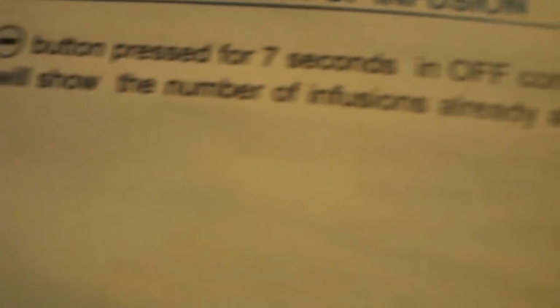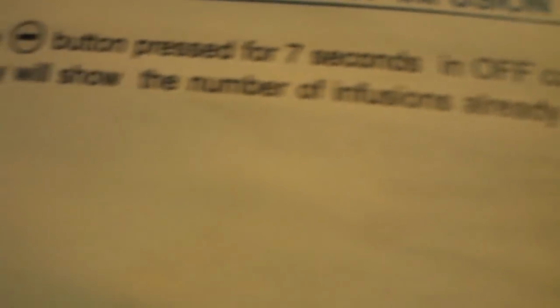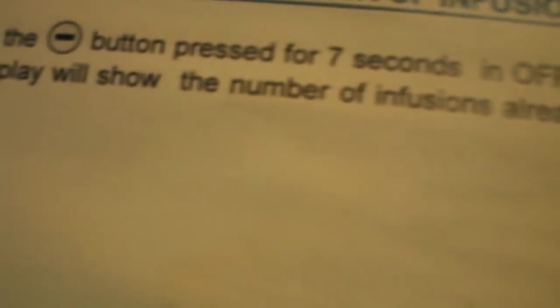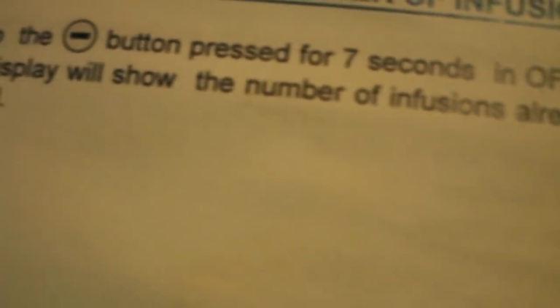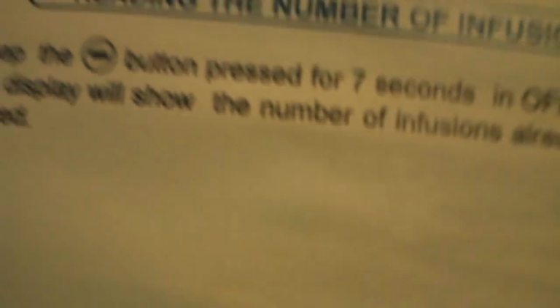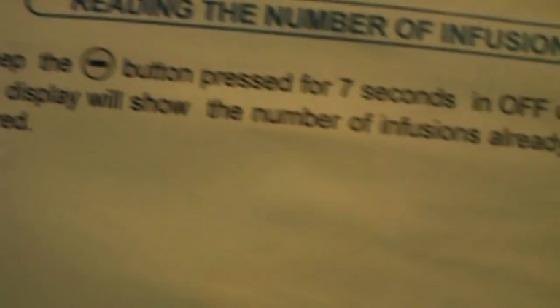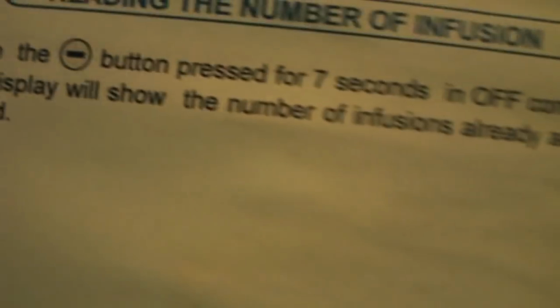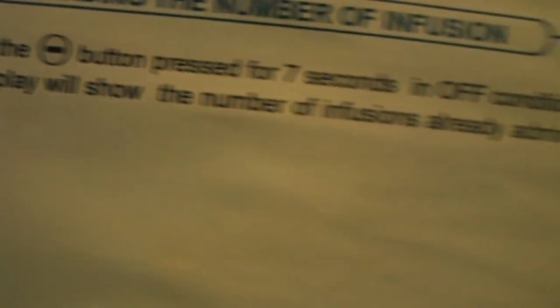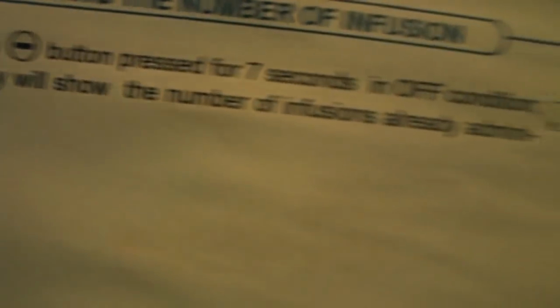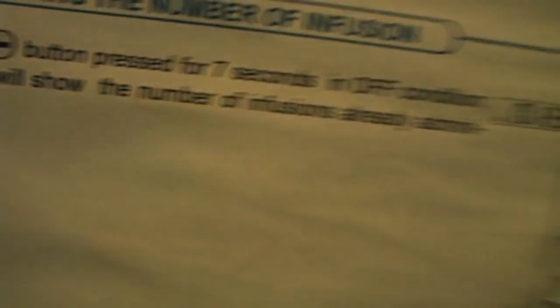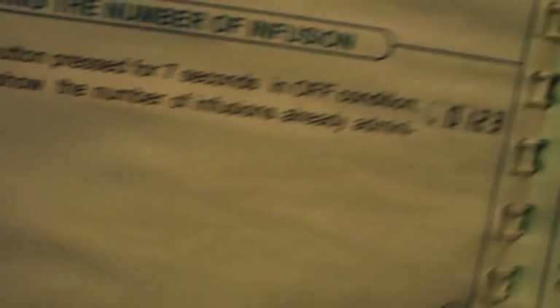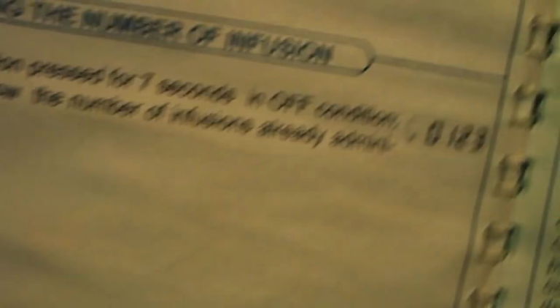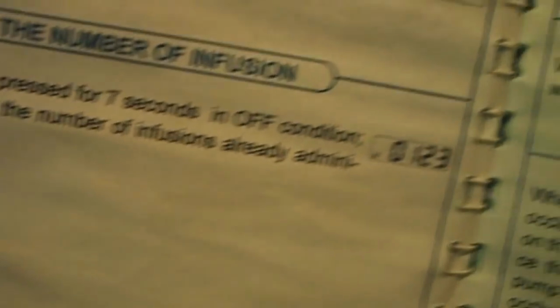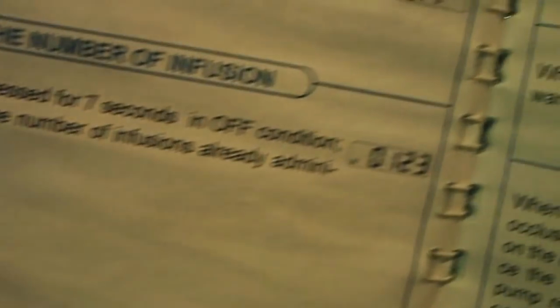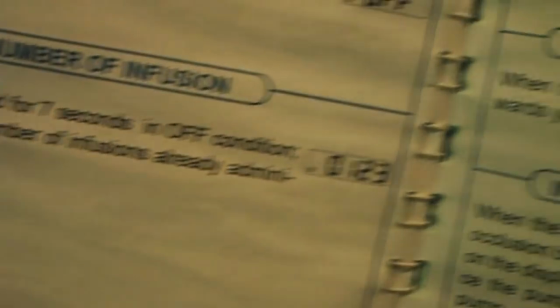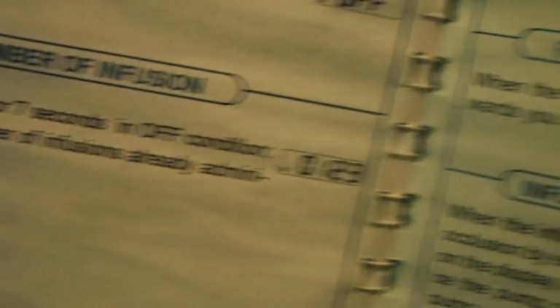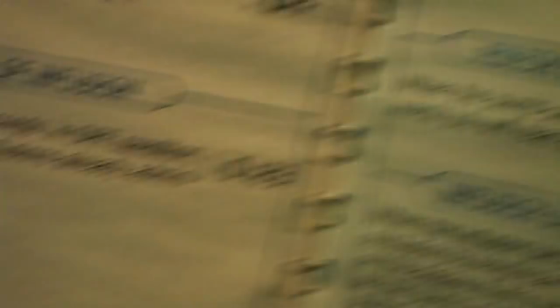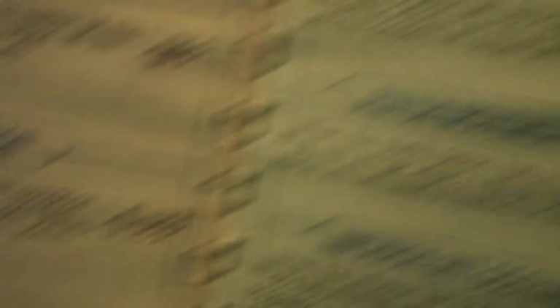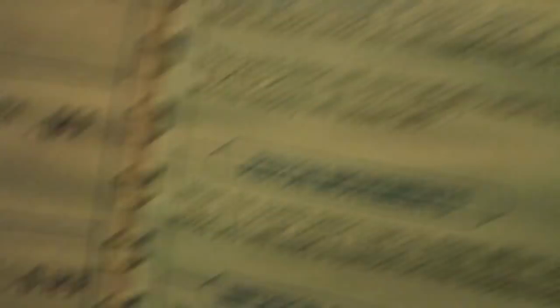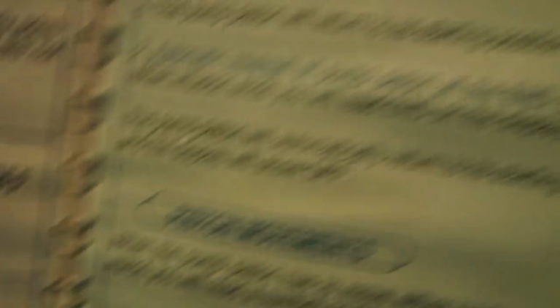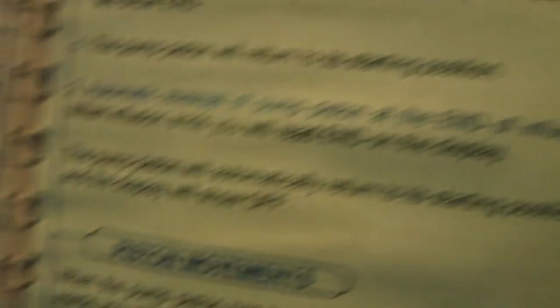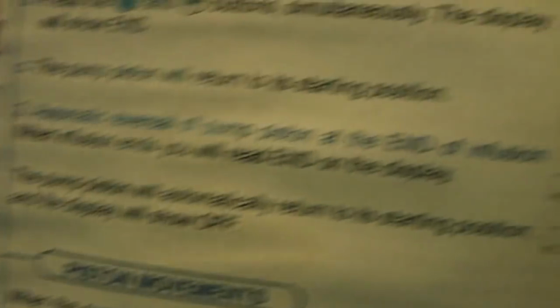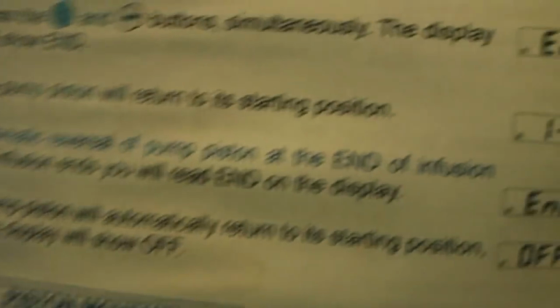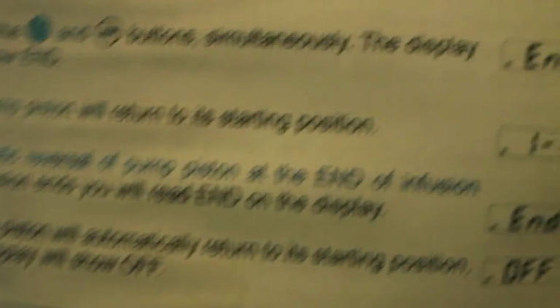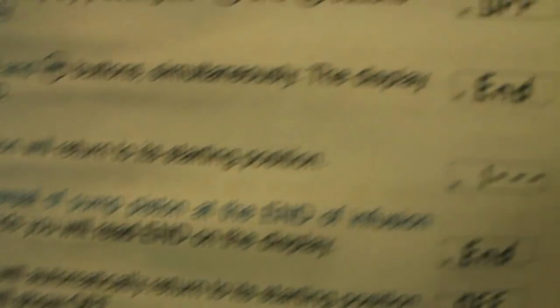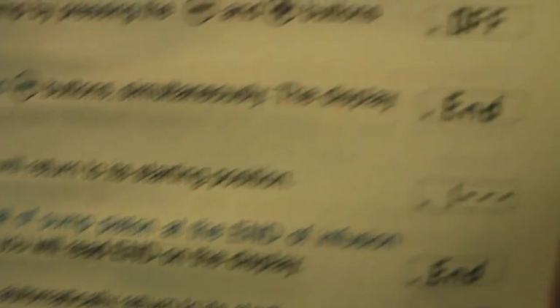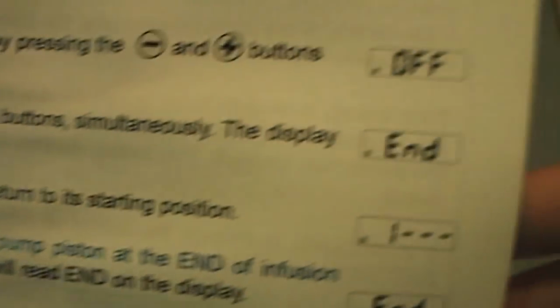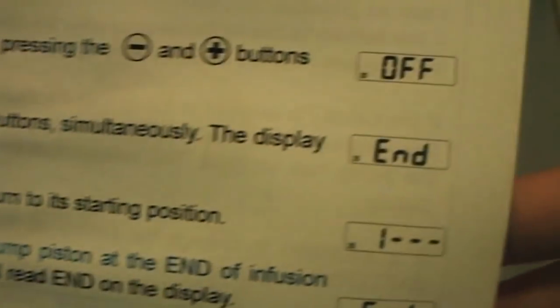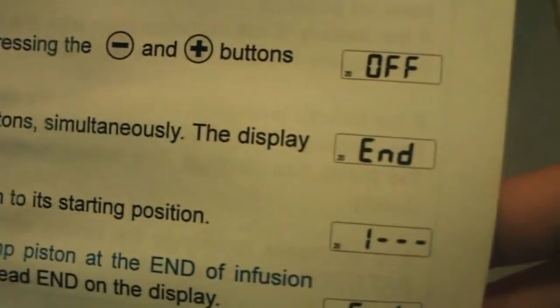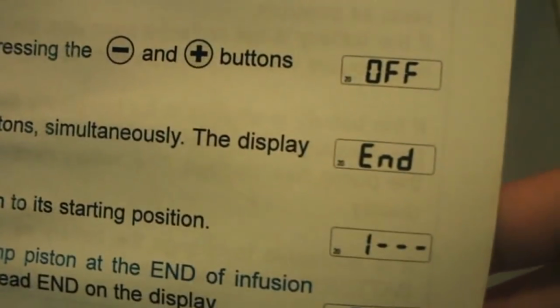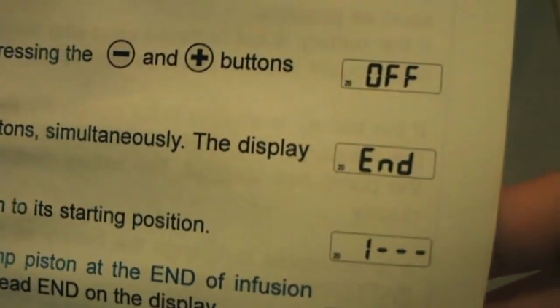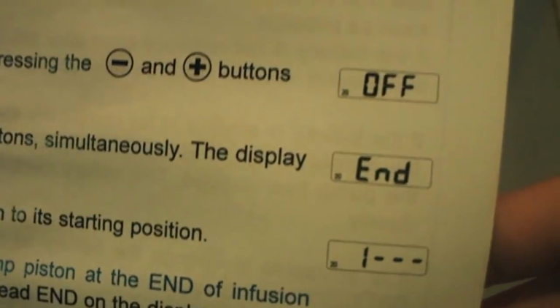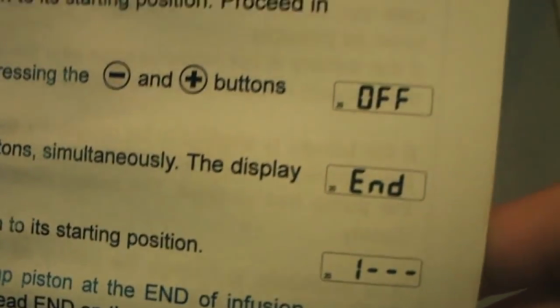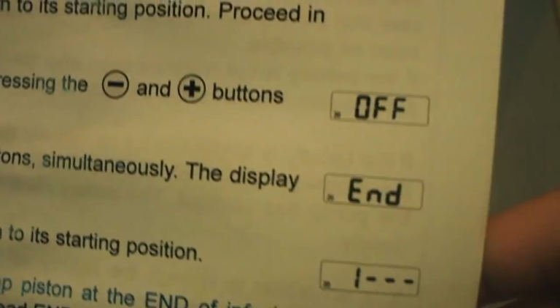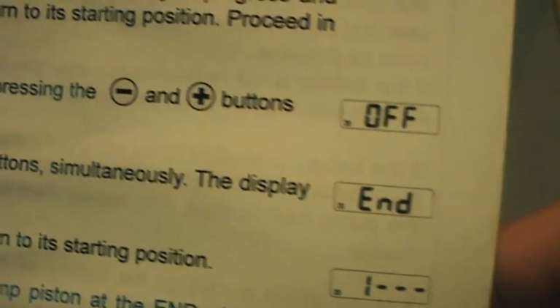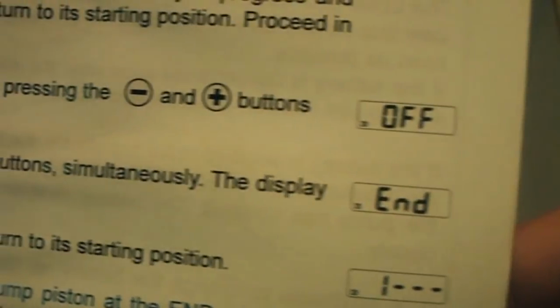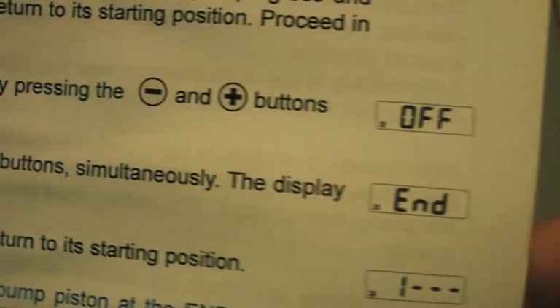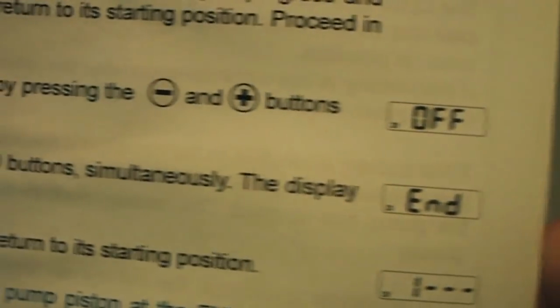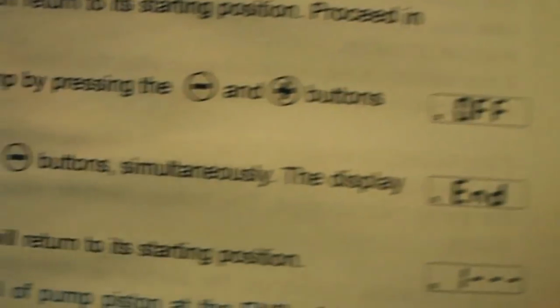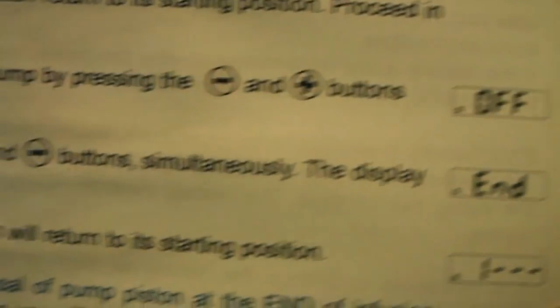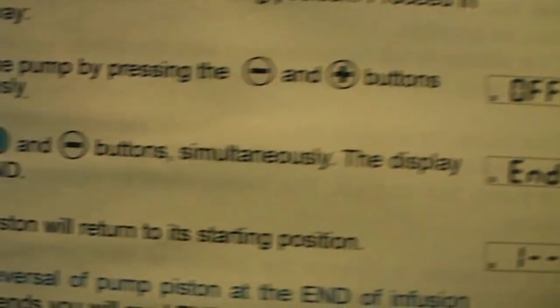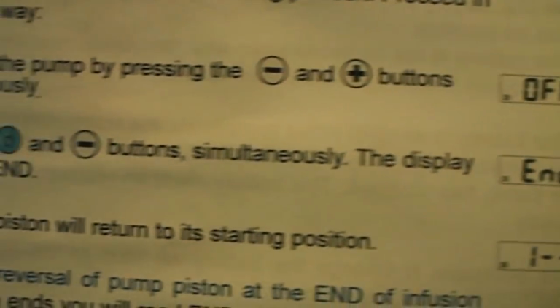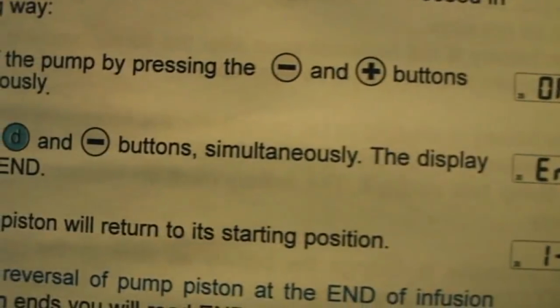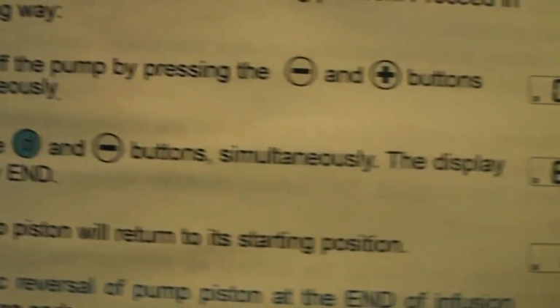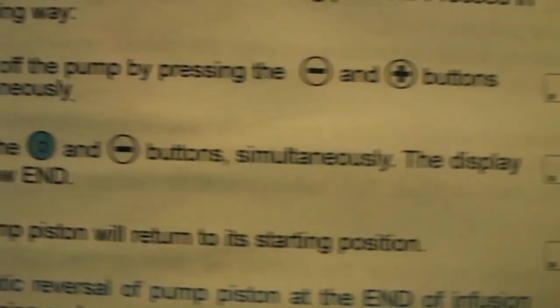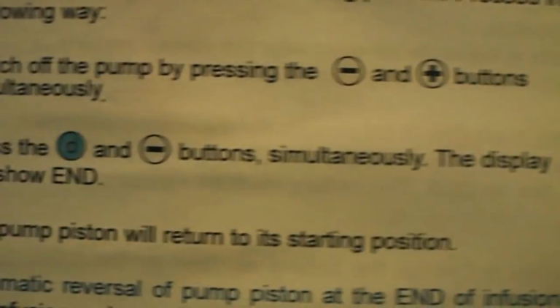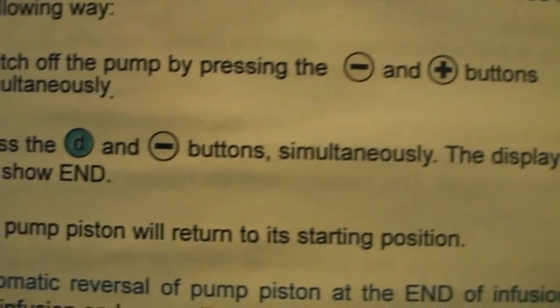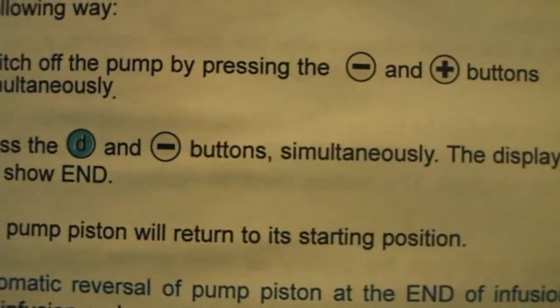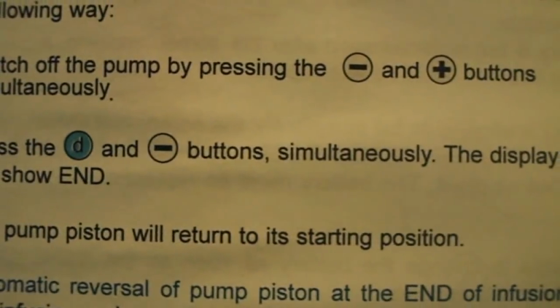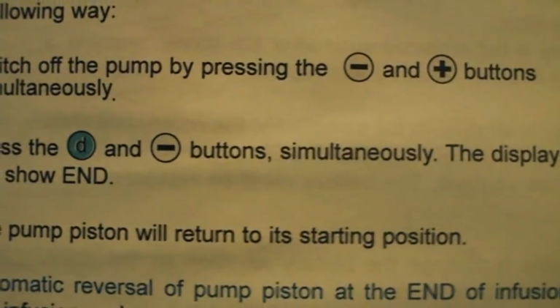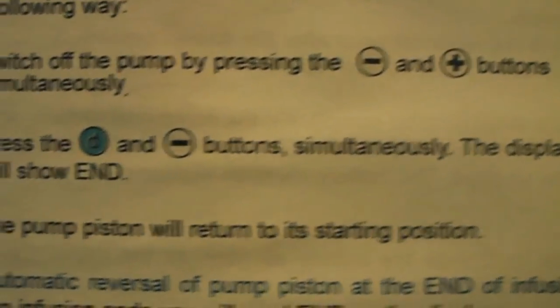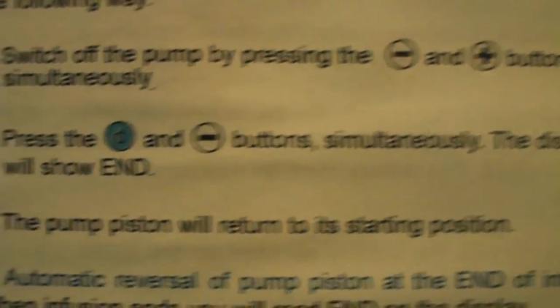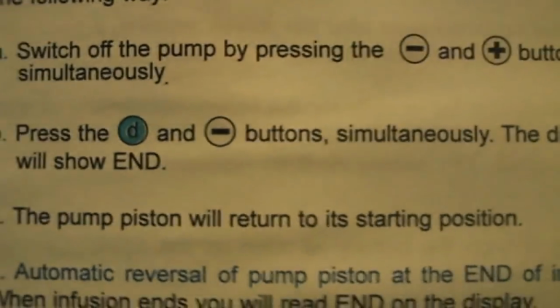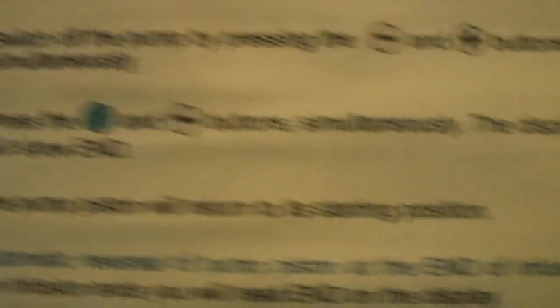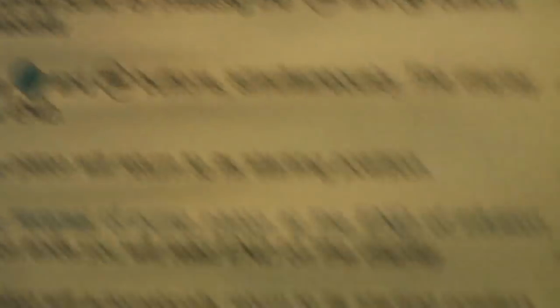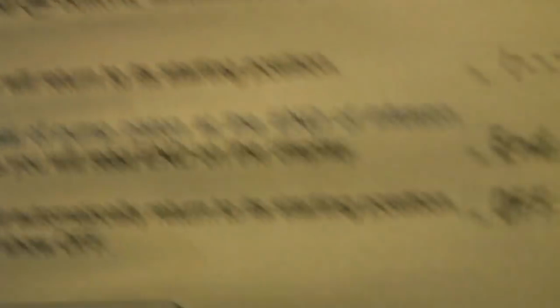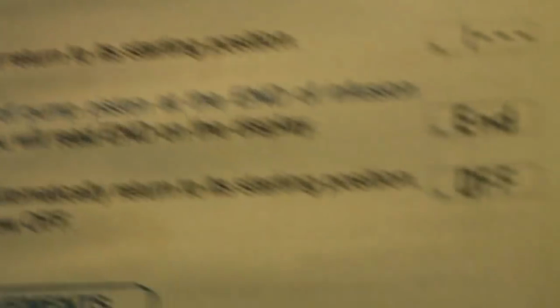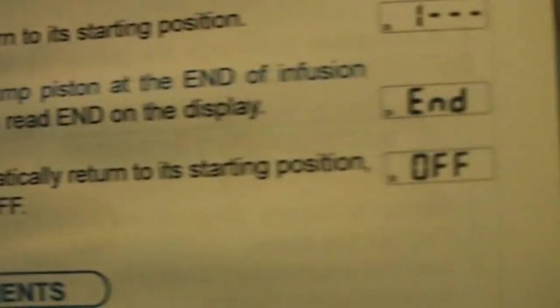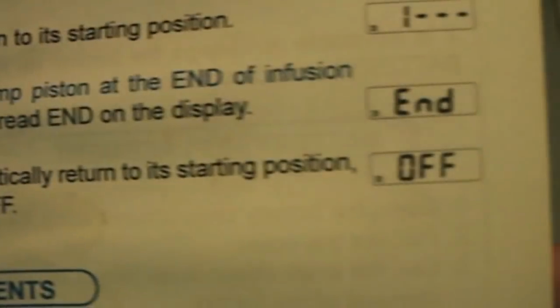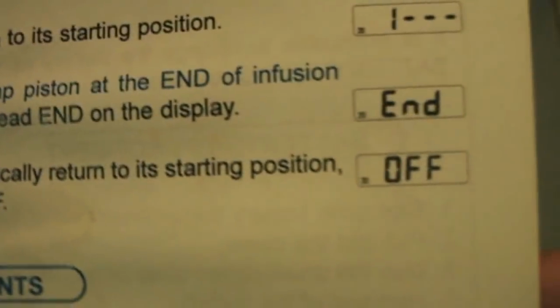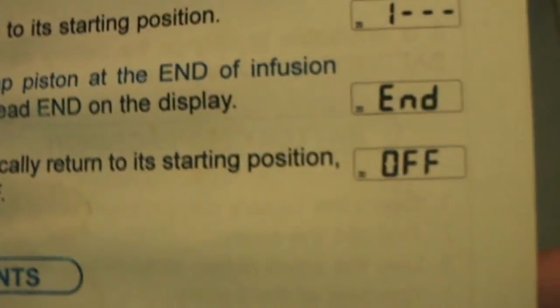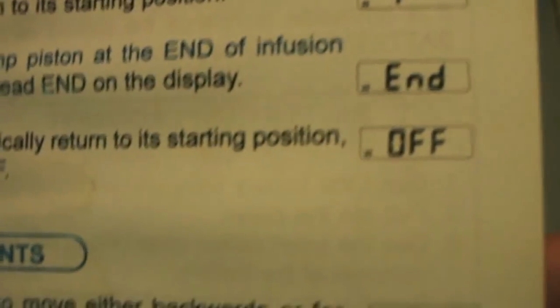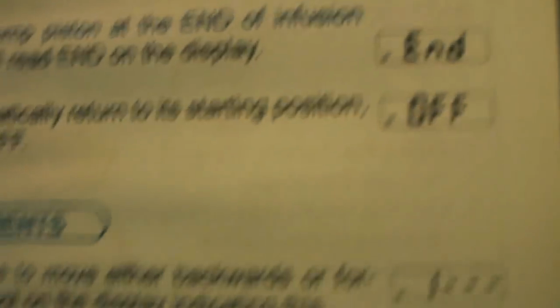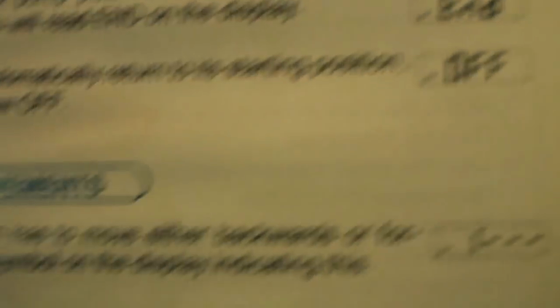To read the number of infusions already delivered, press and hold the button for seven seconds while in the off condition, and the display will show that count.